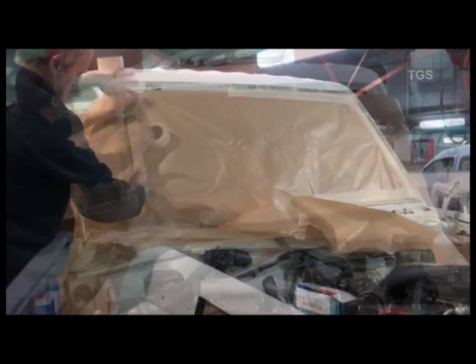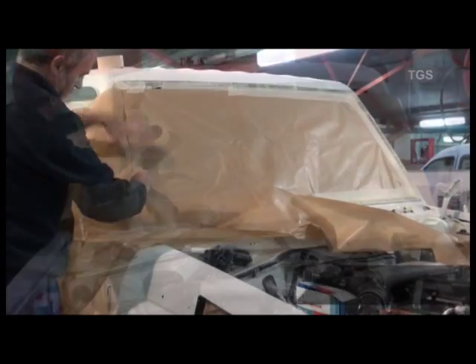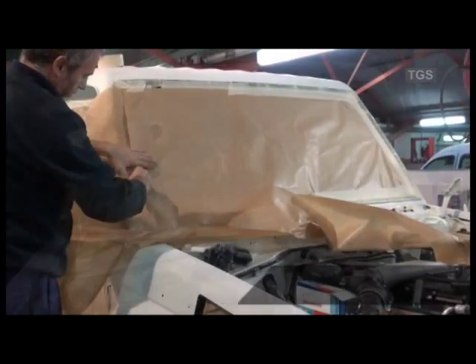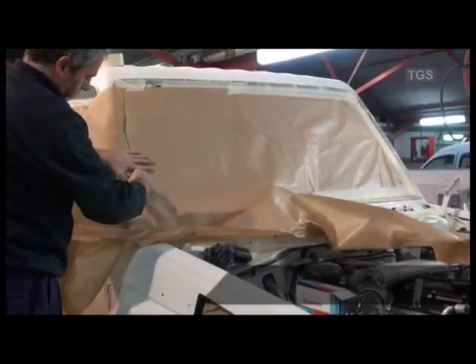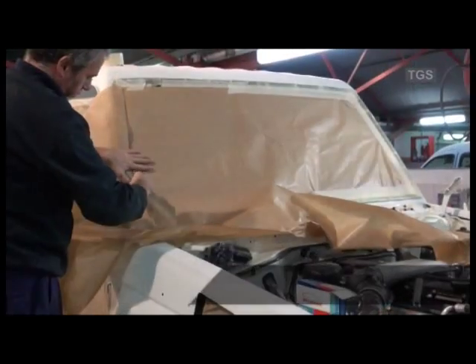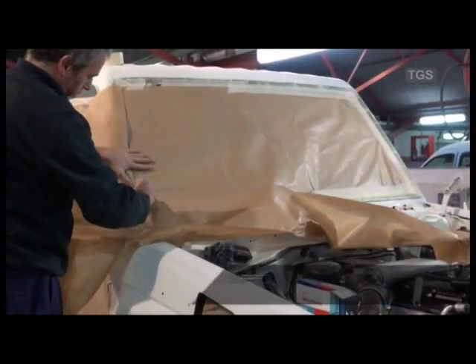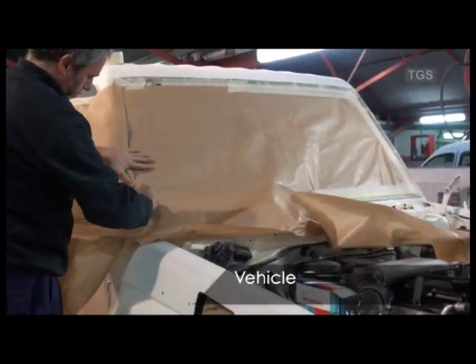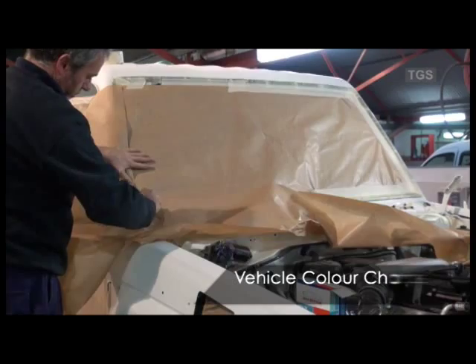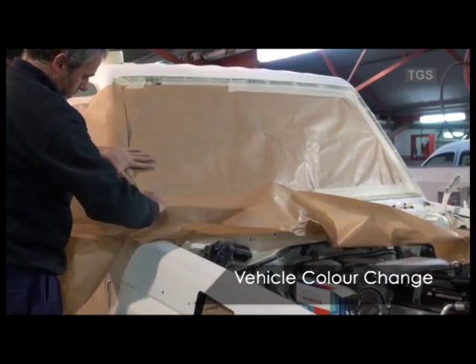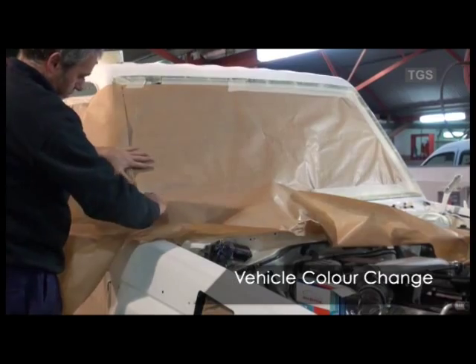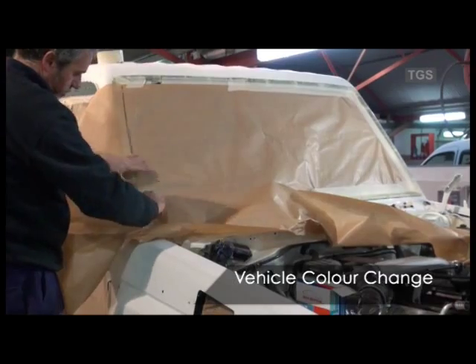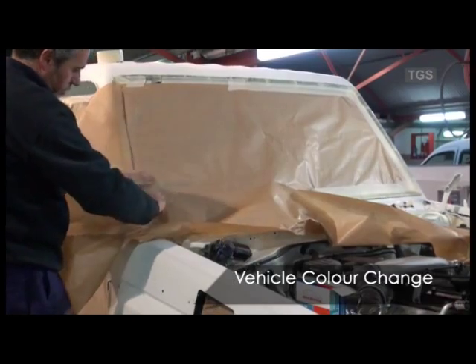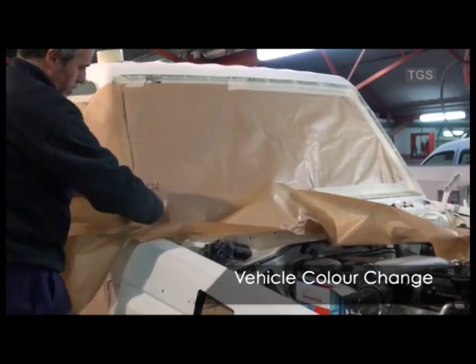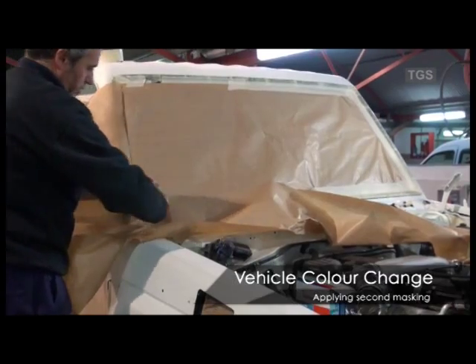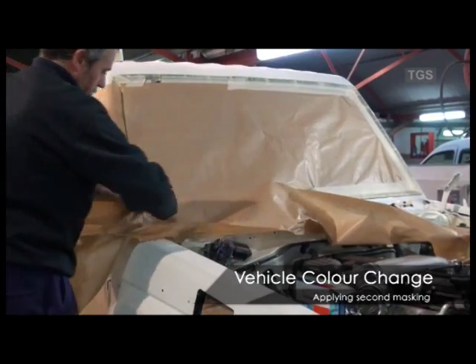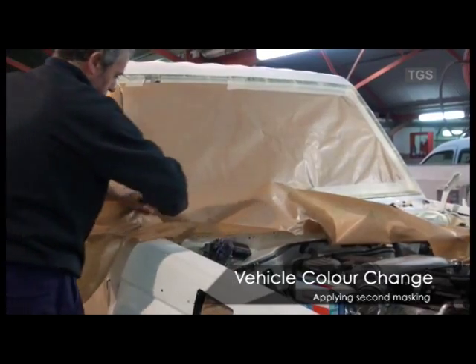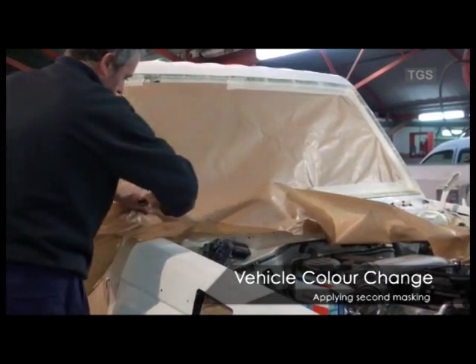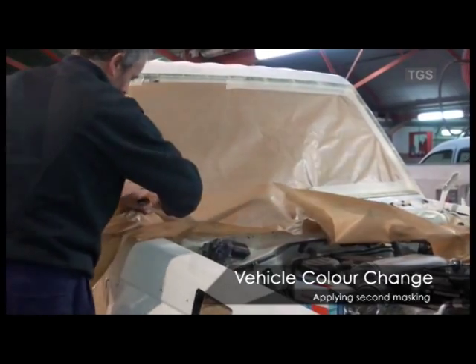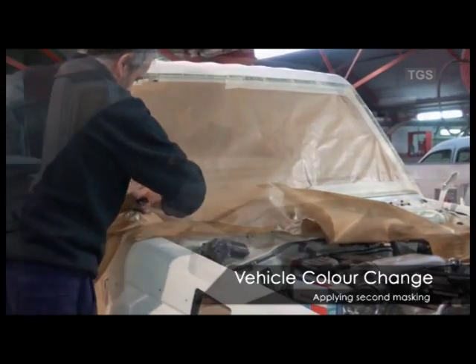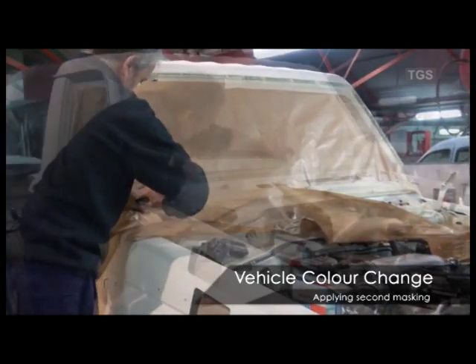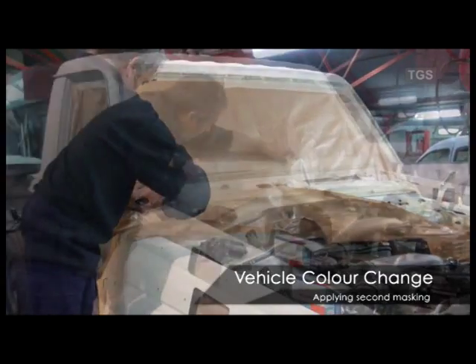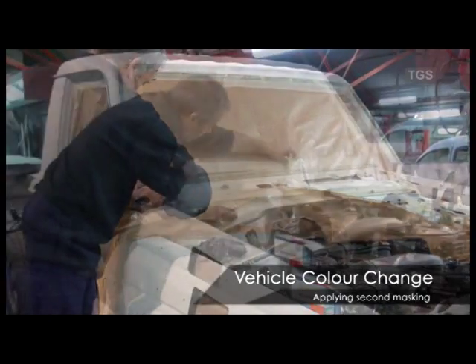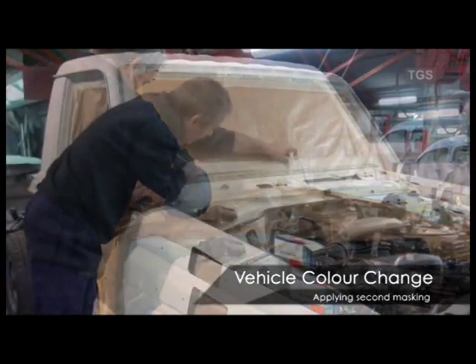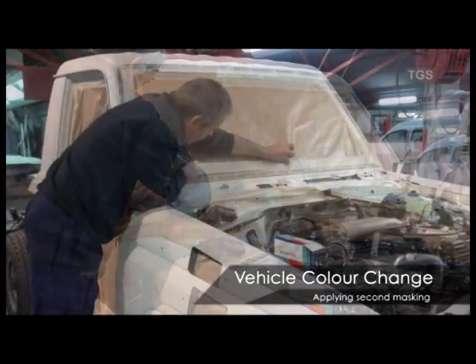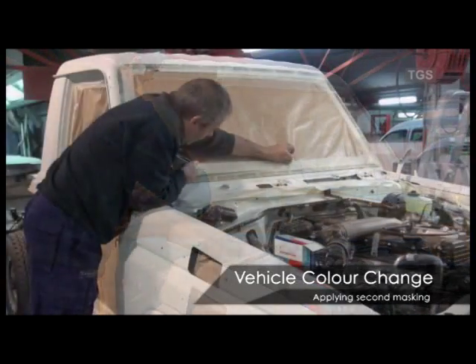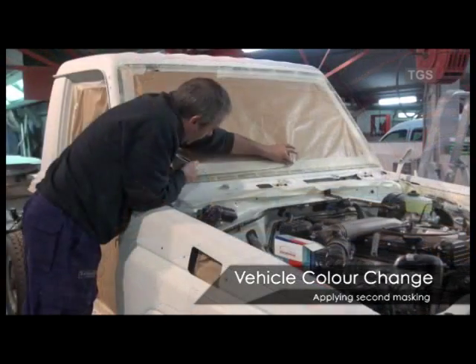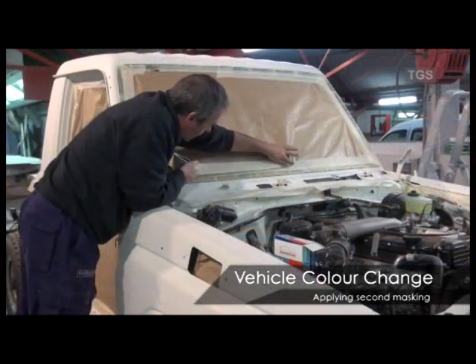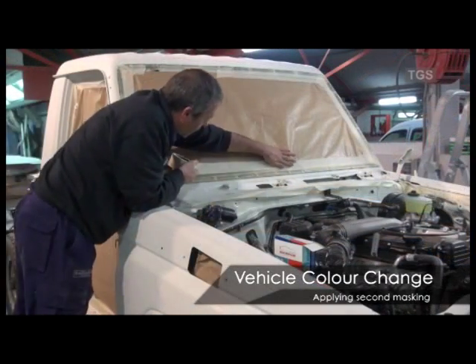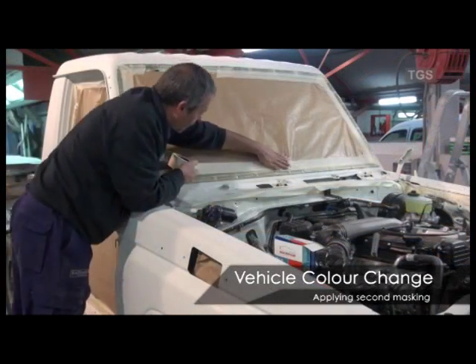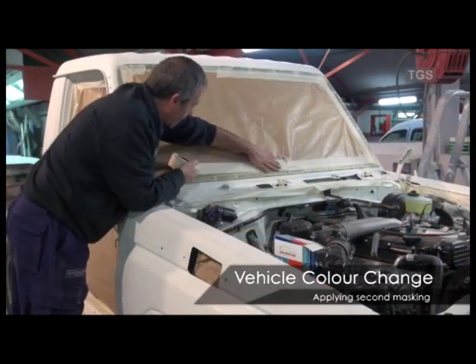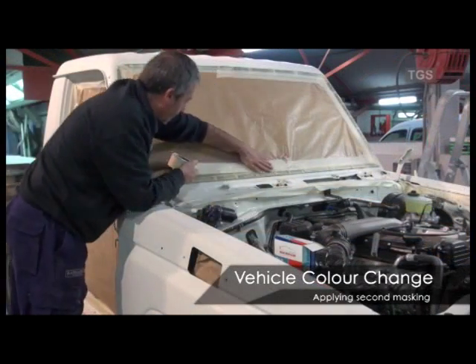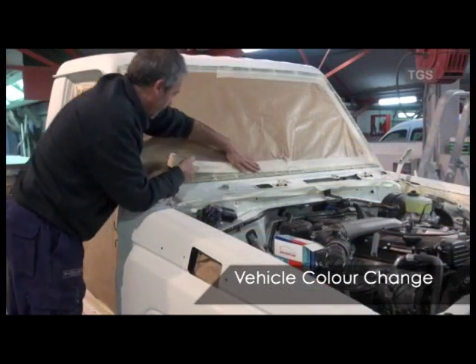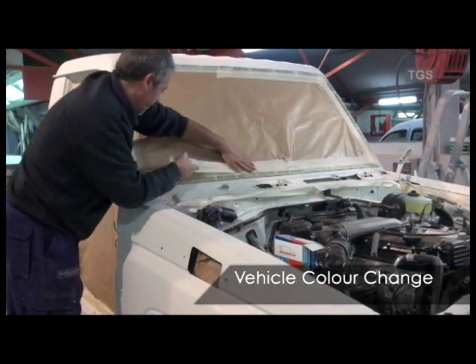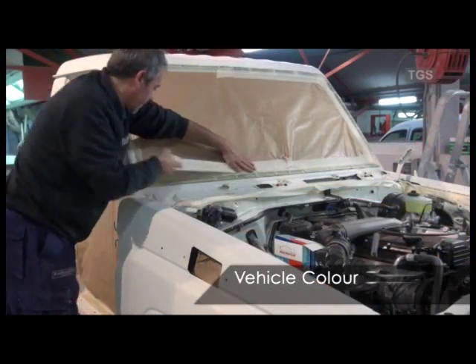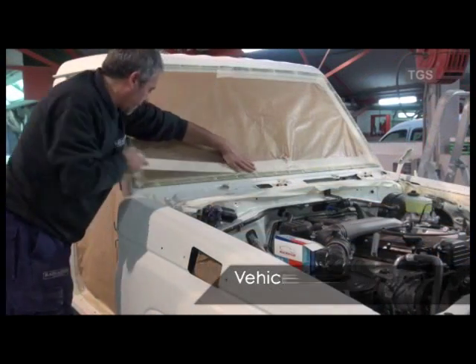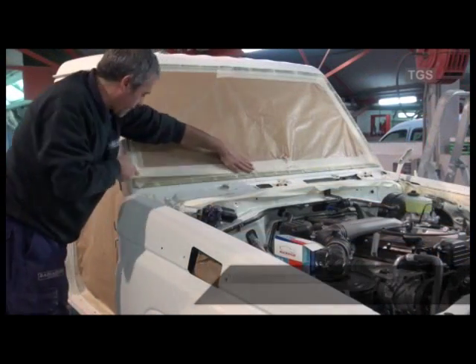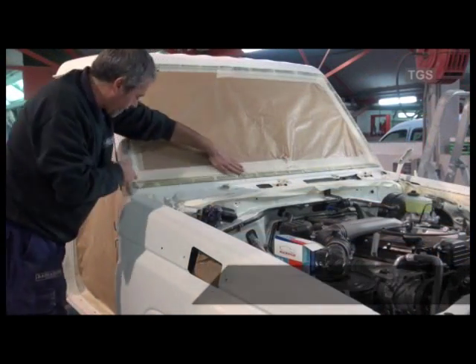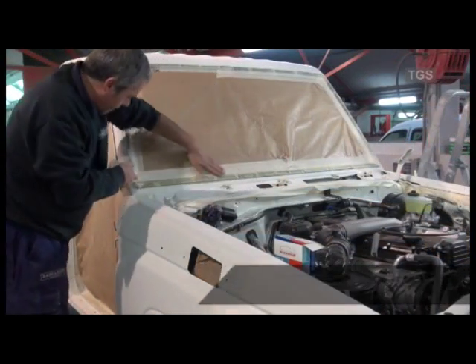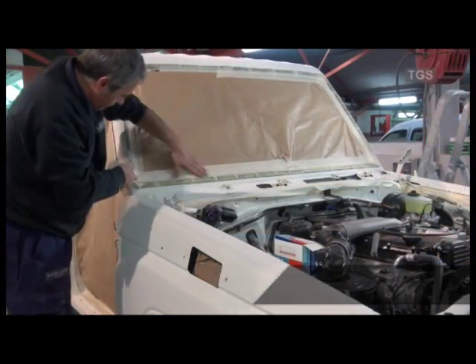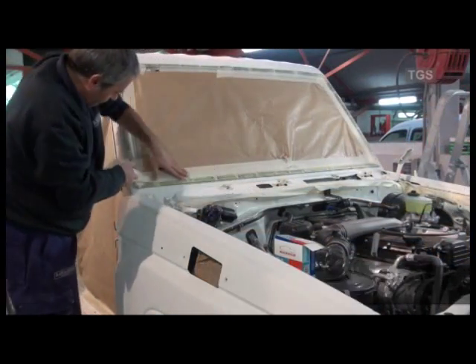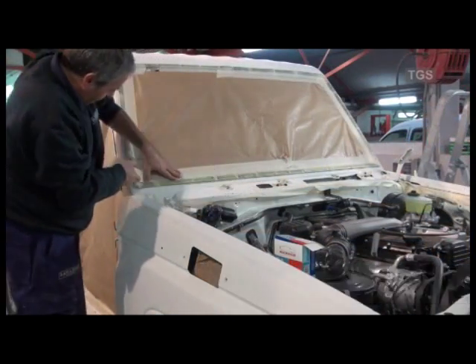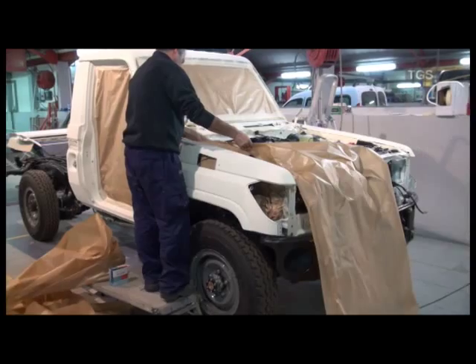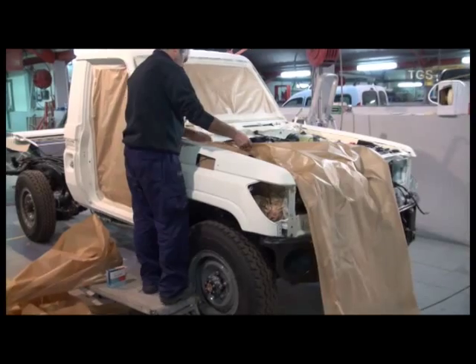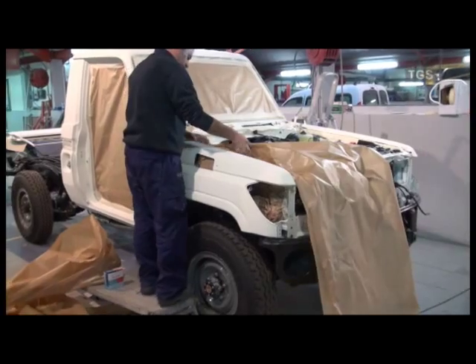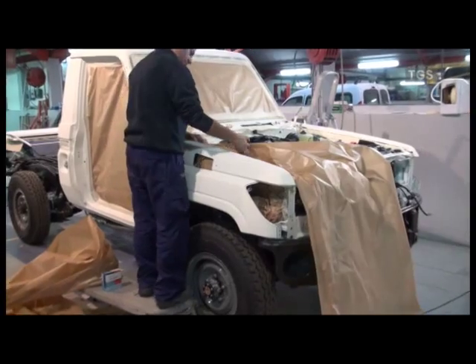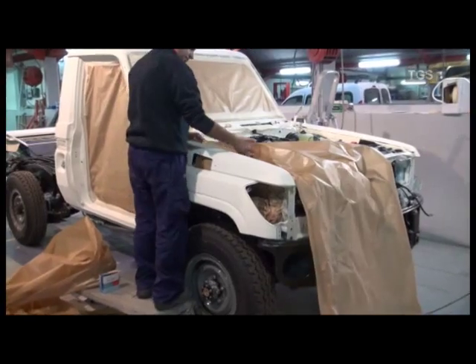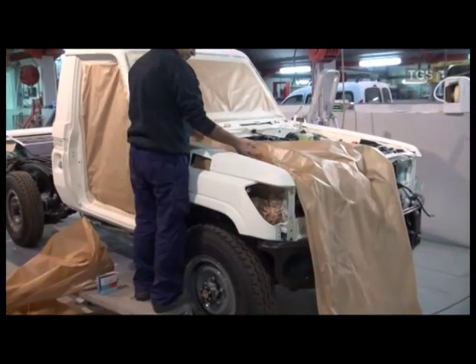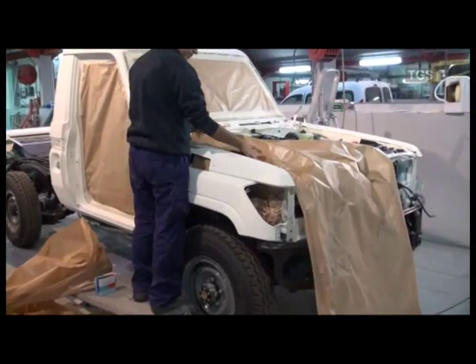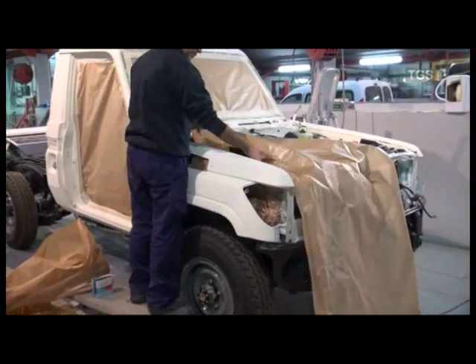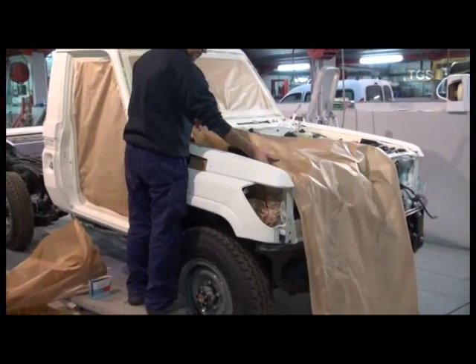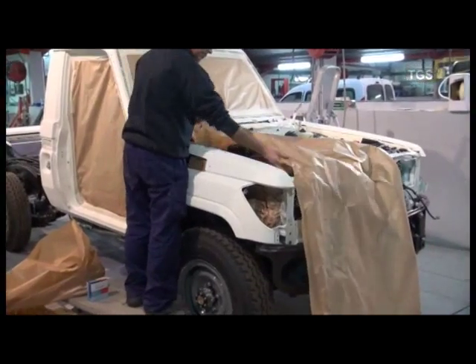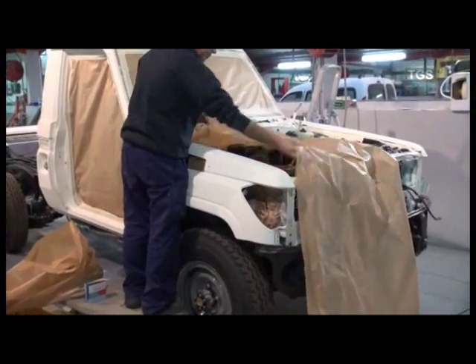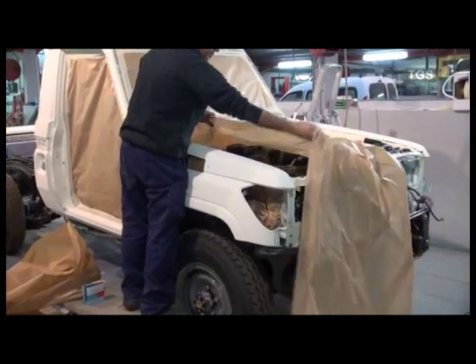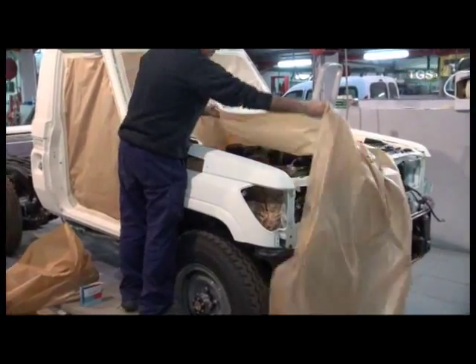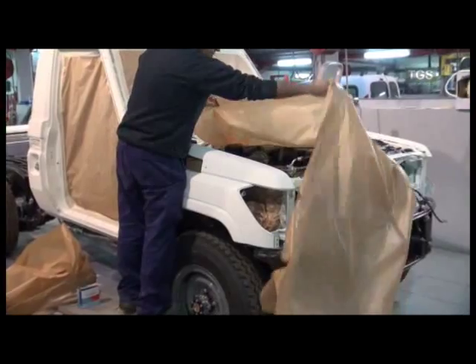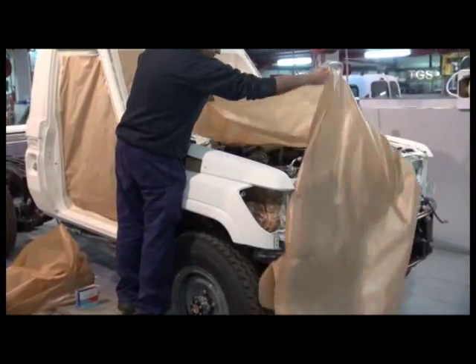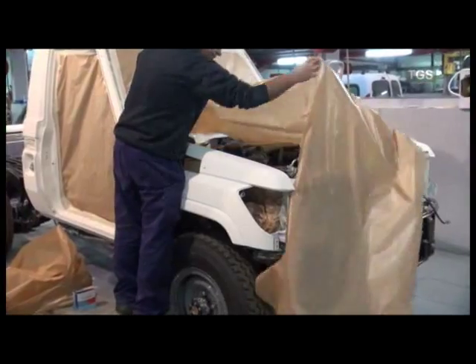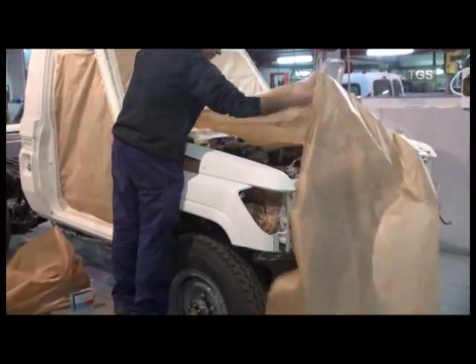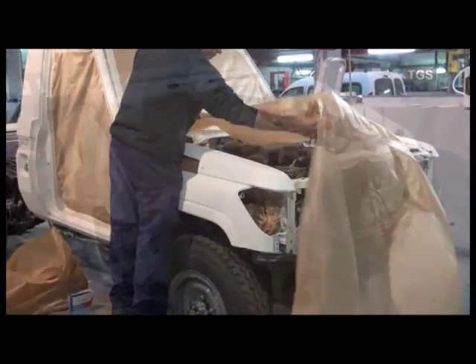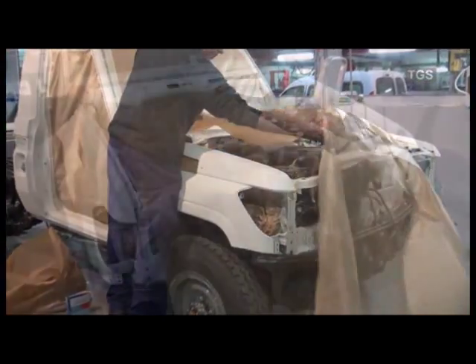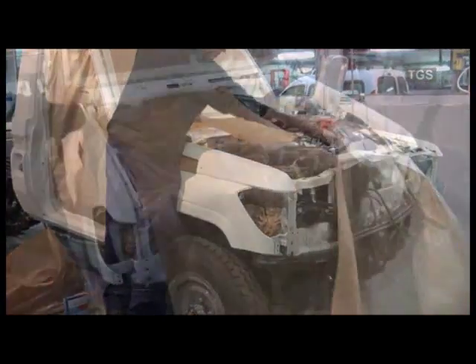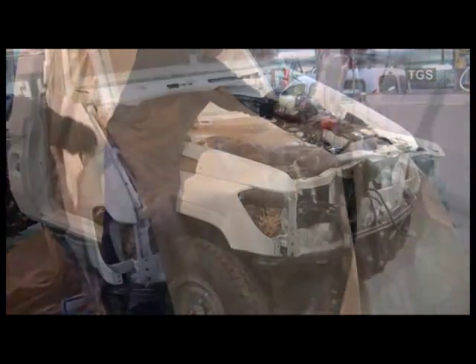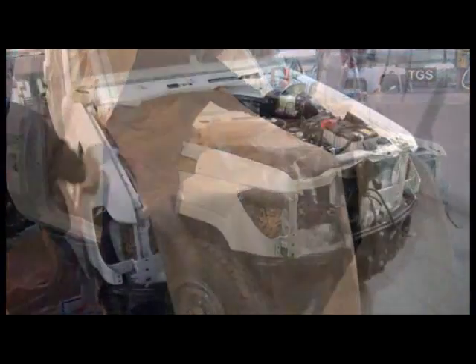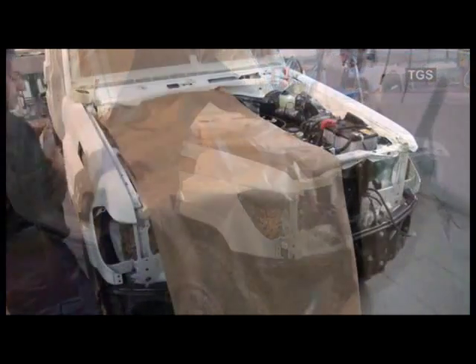Prior to the vehicle entering the paint oven, the final areas including the engine bay are covered to avoid paint overspray.